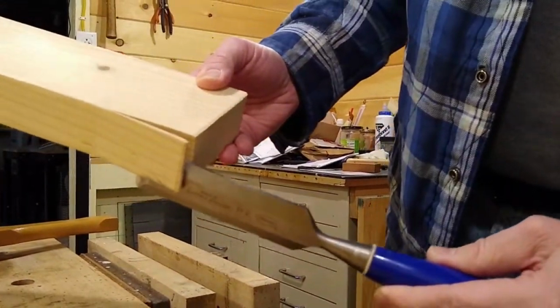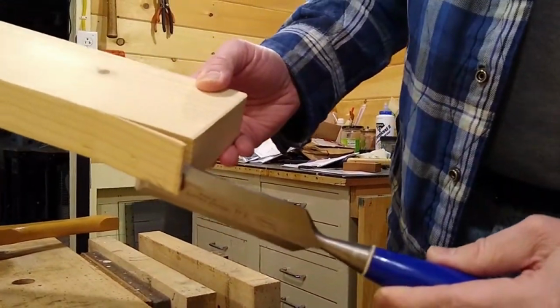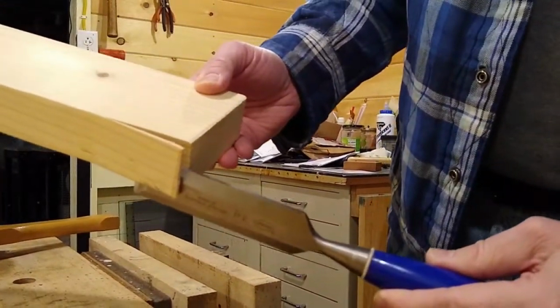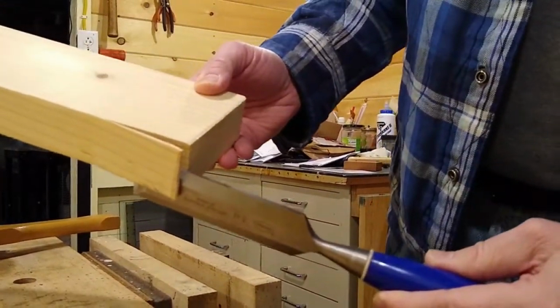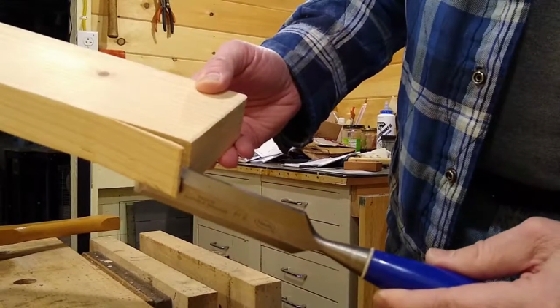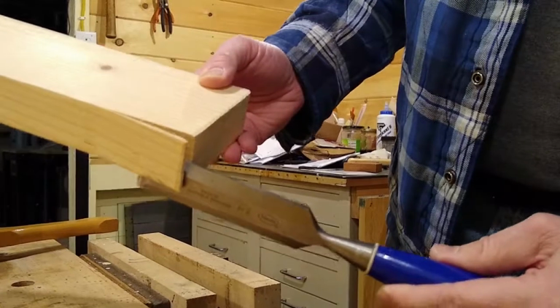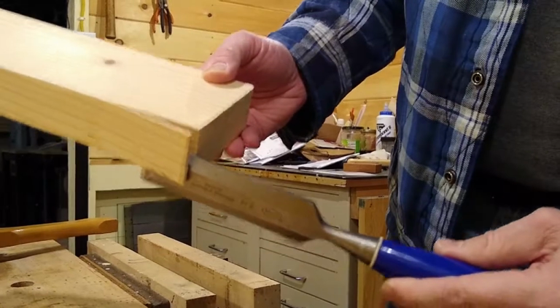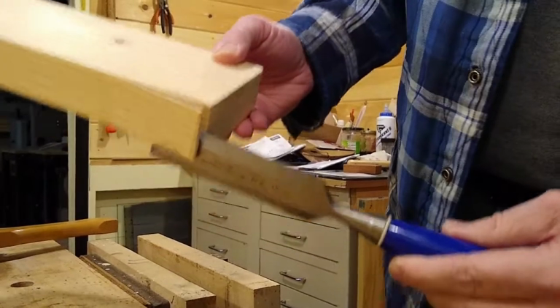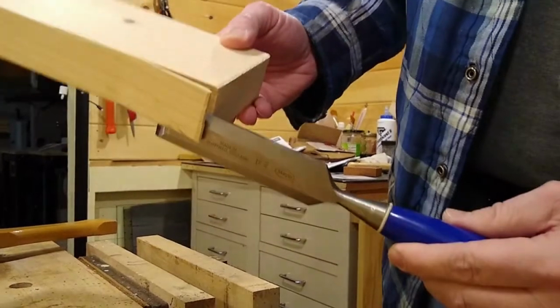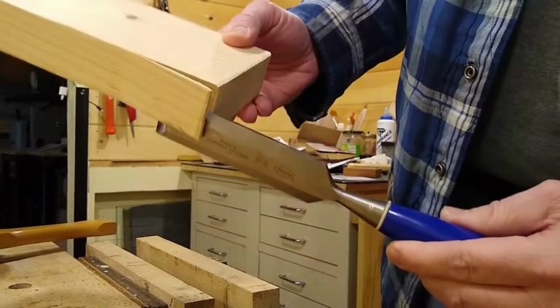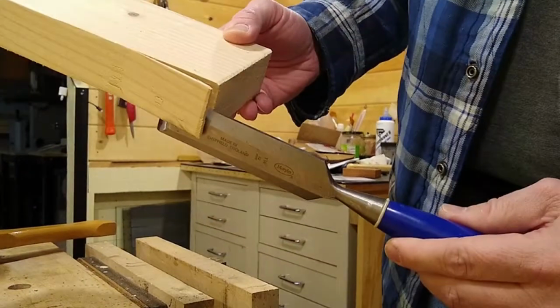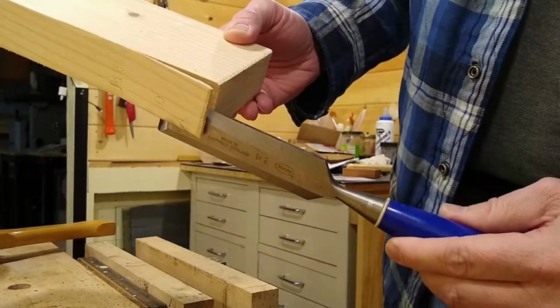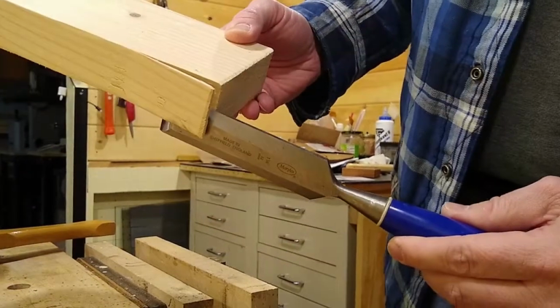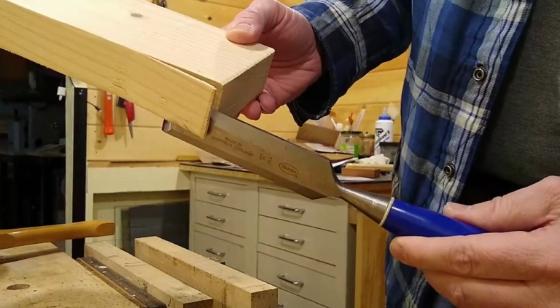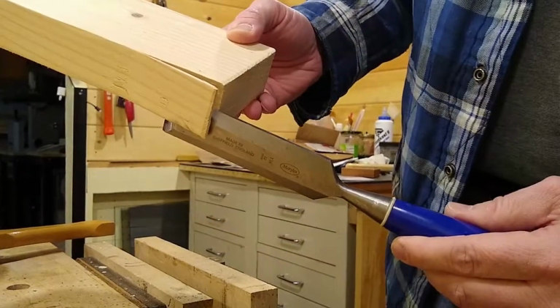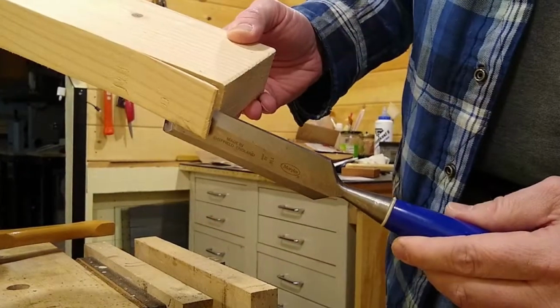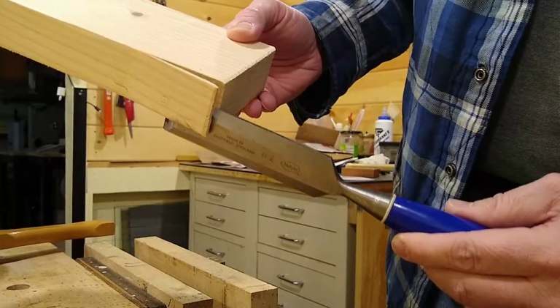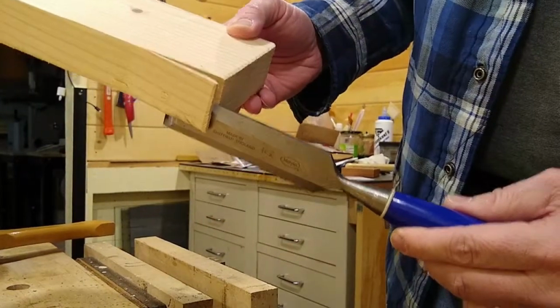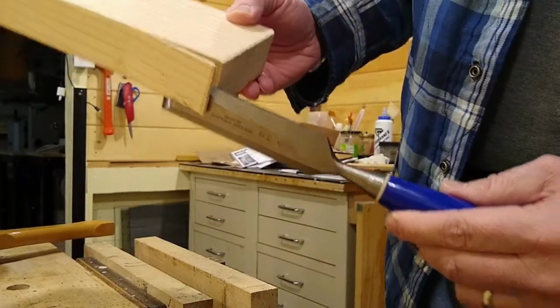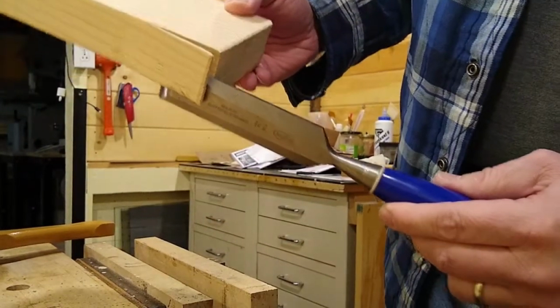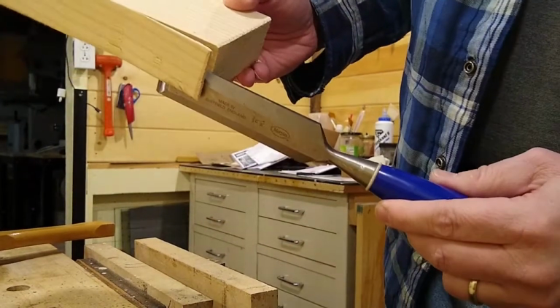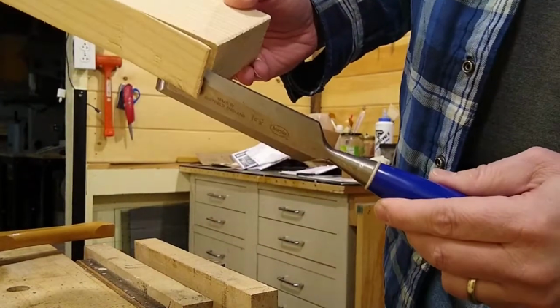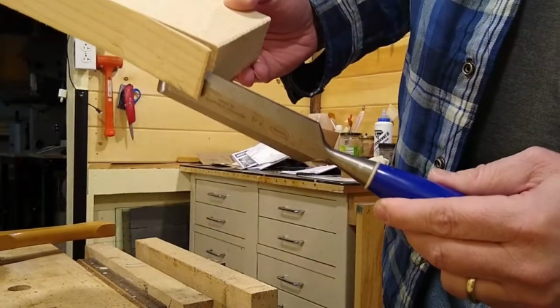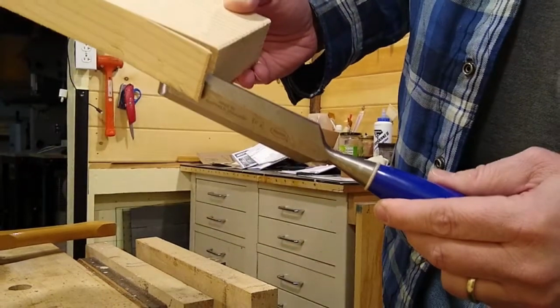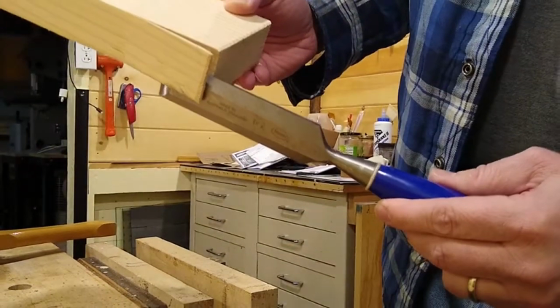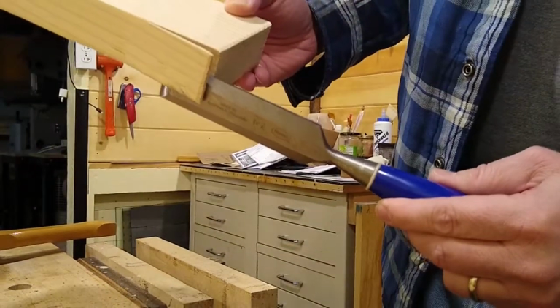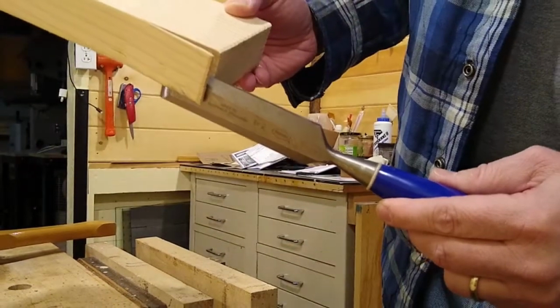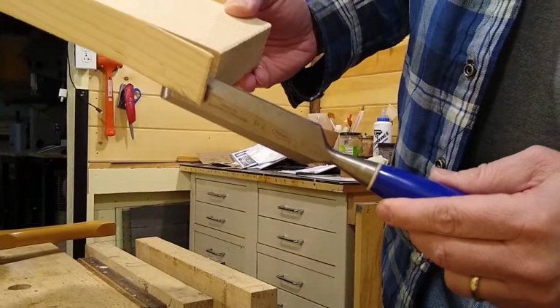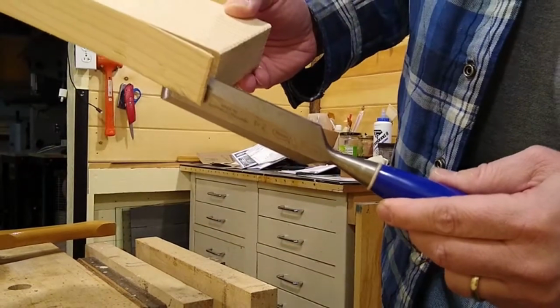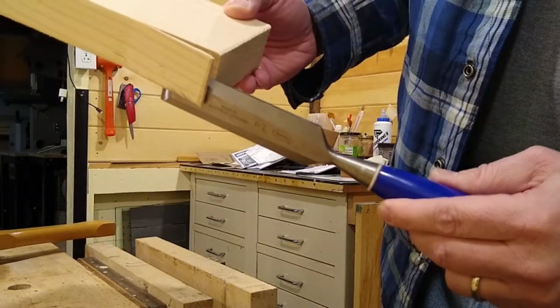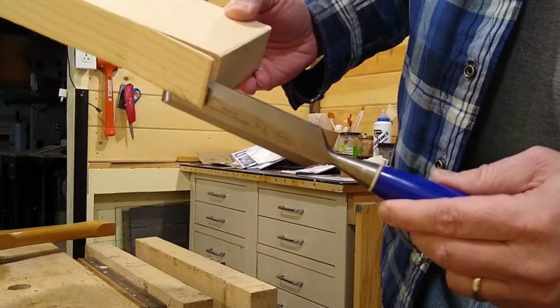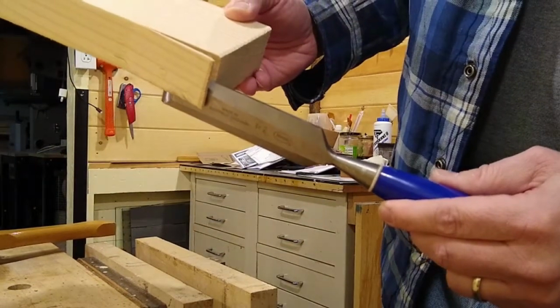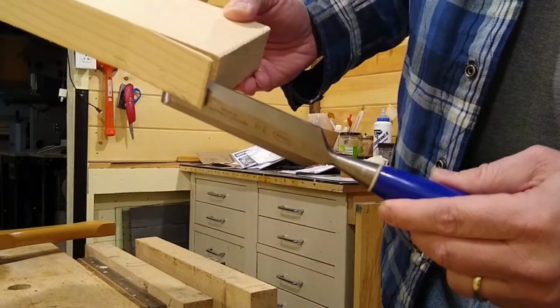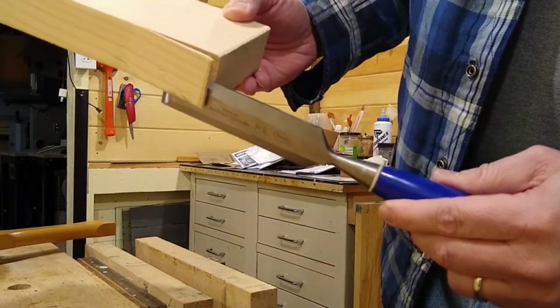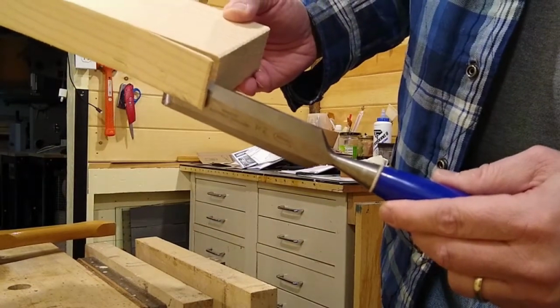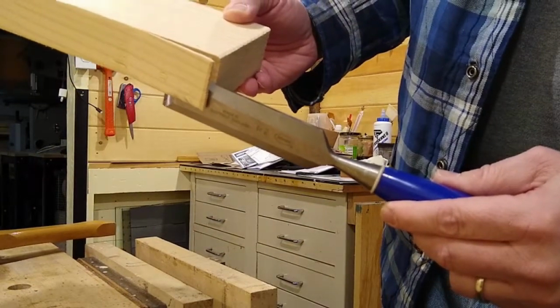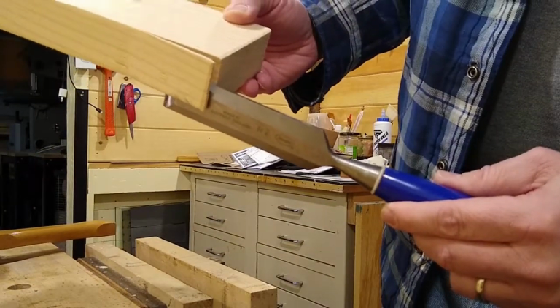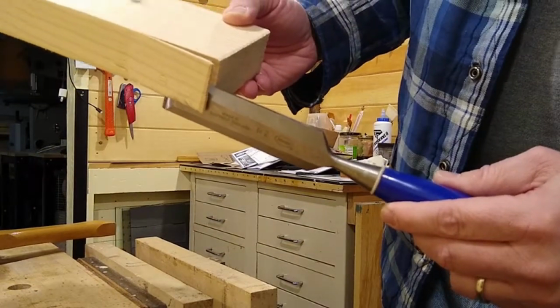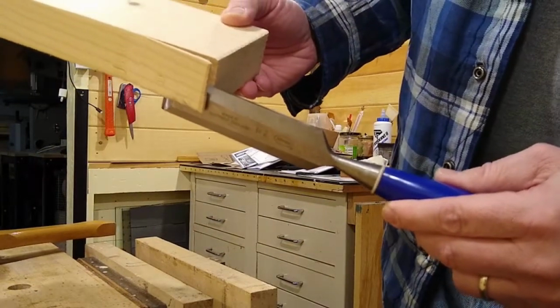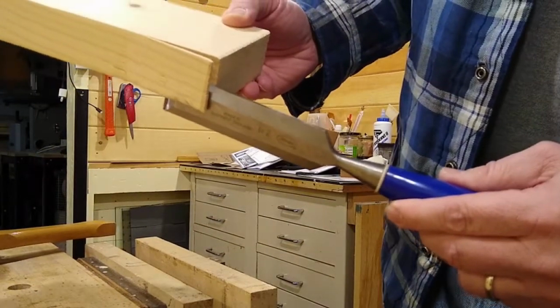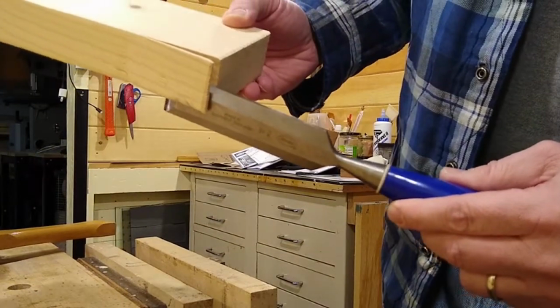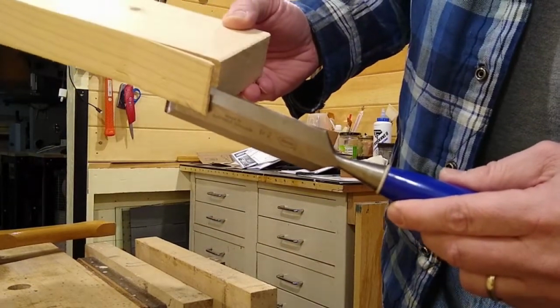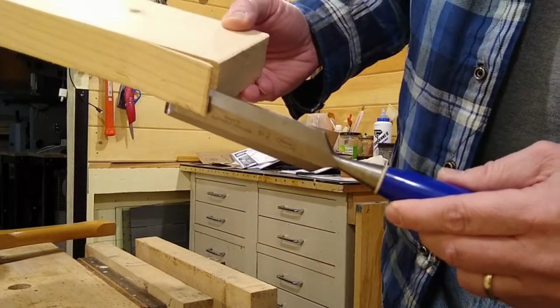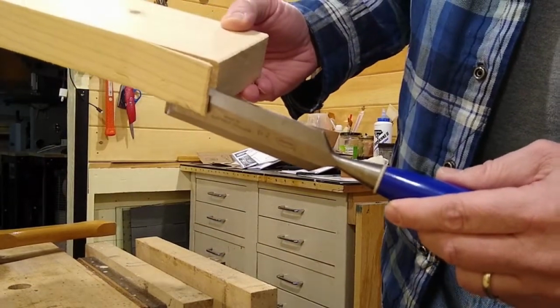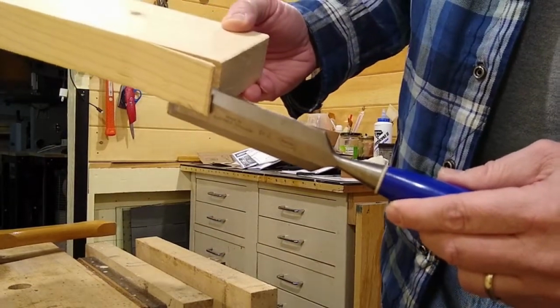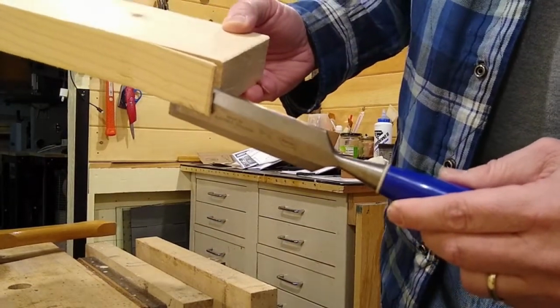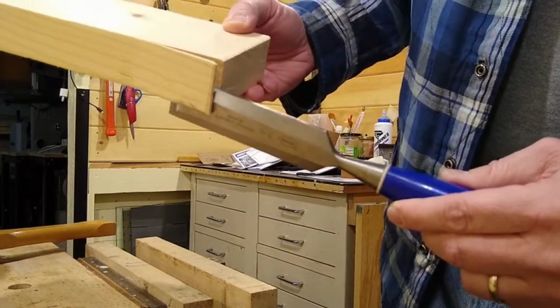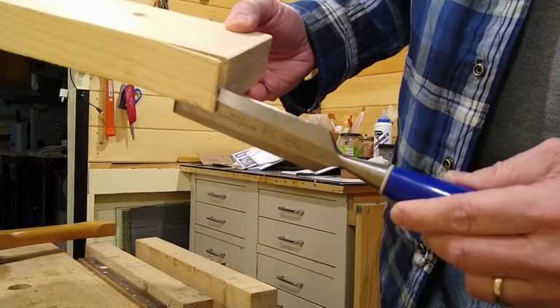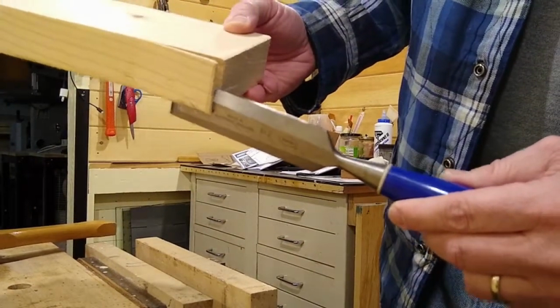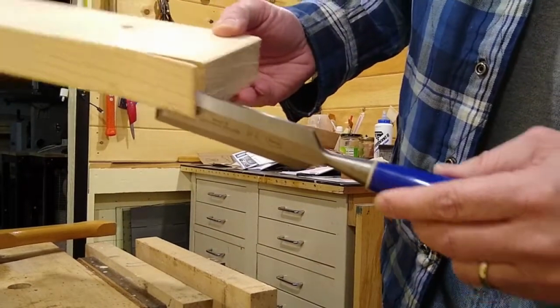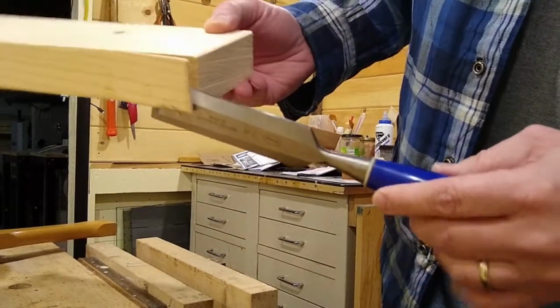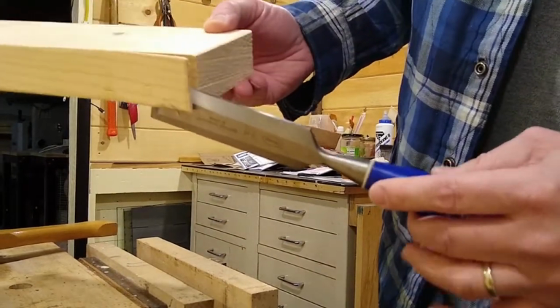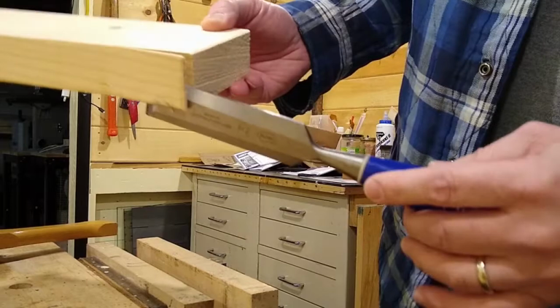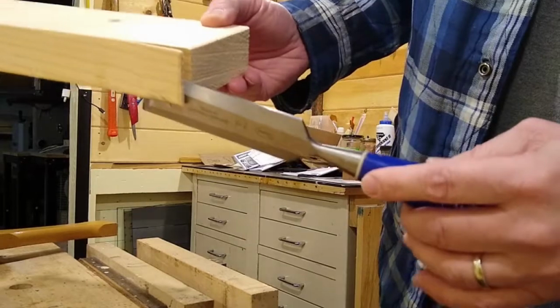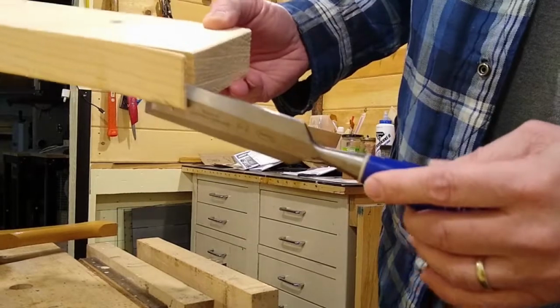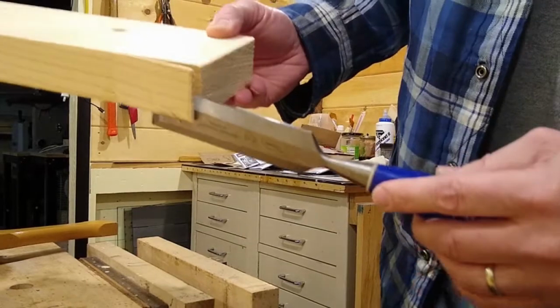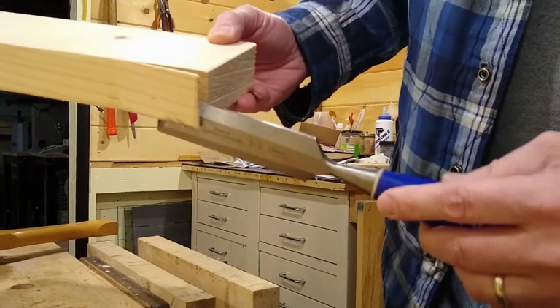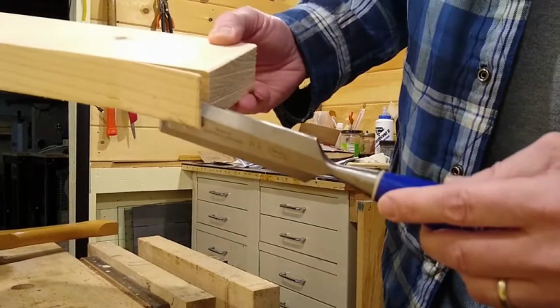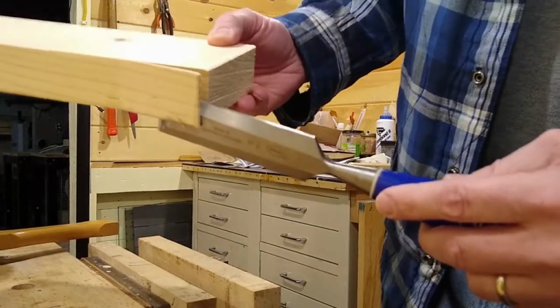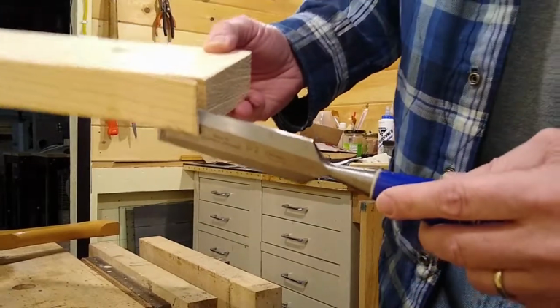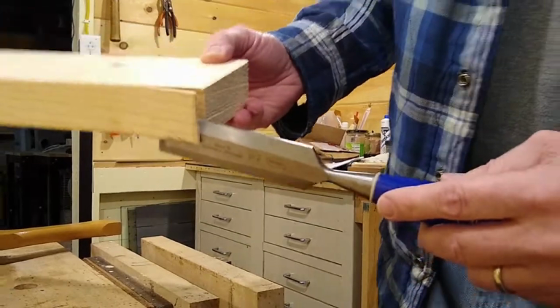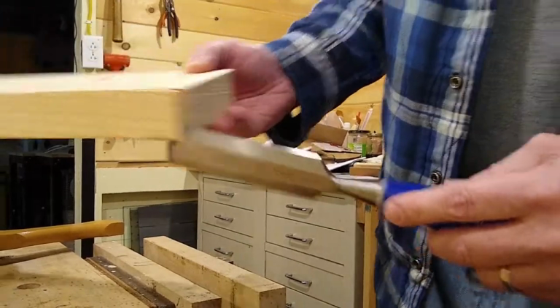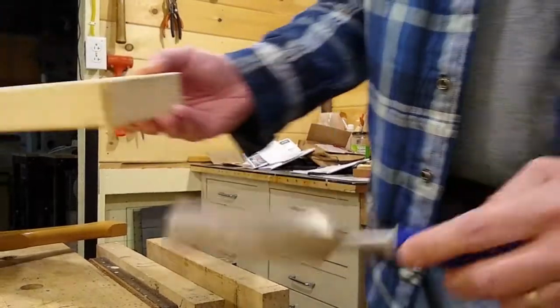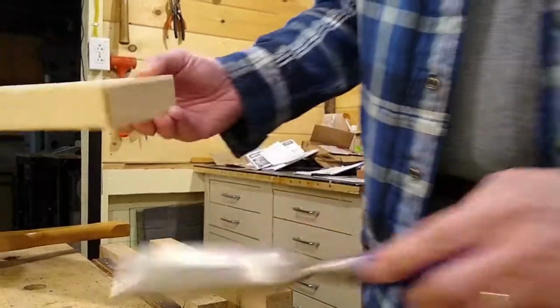And that's what happens with bowling pins. The fibers split apart inside and it develops cracks in the wood.